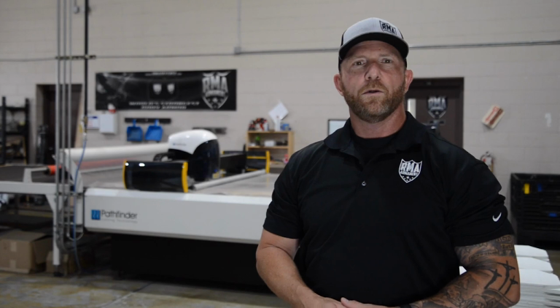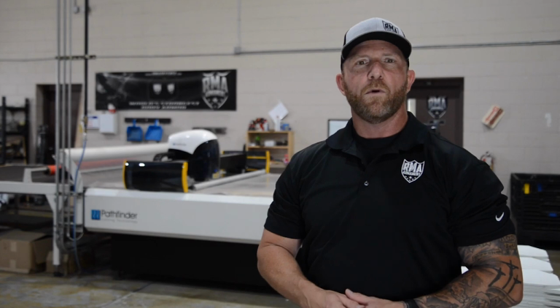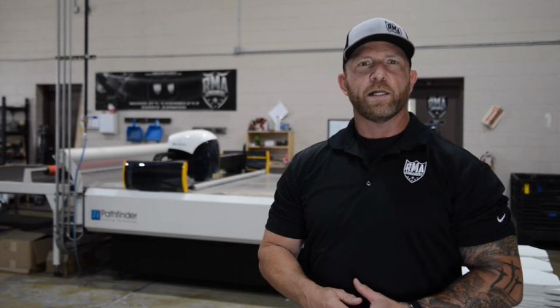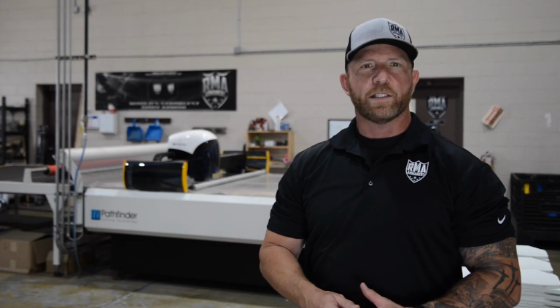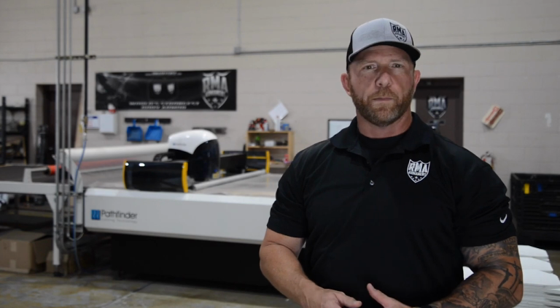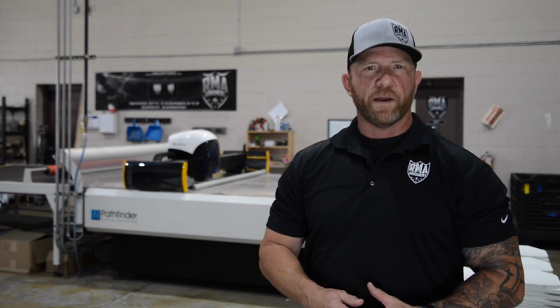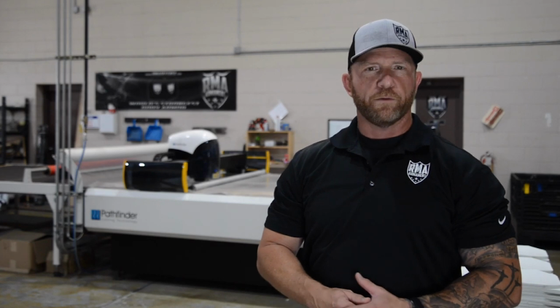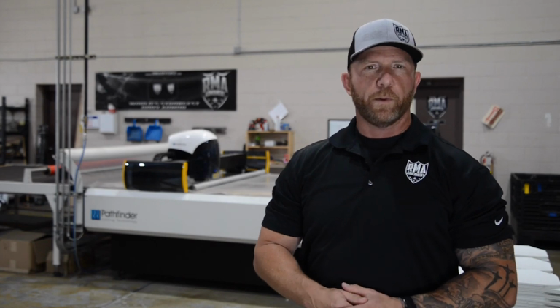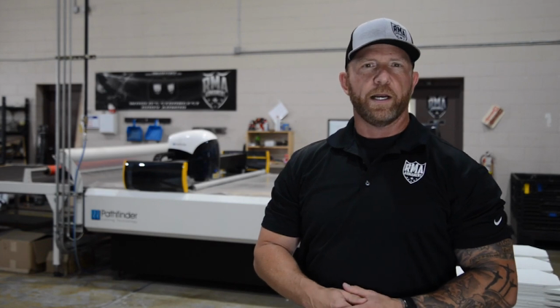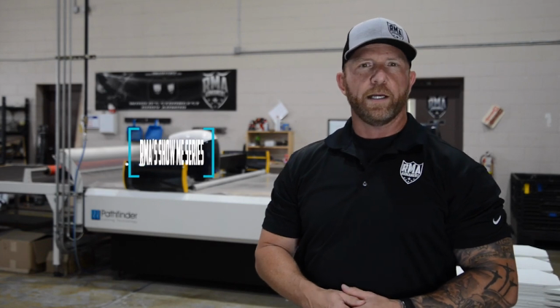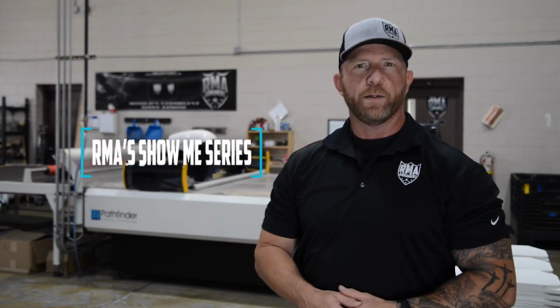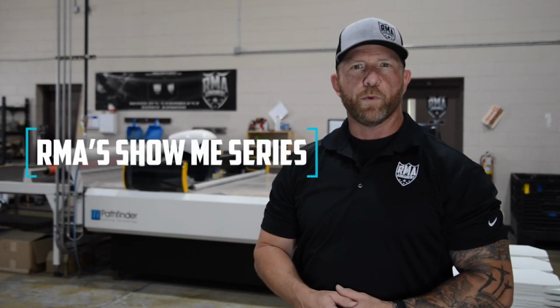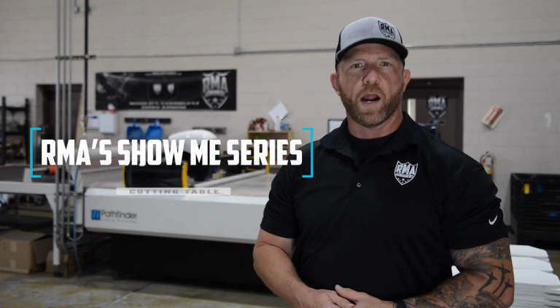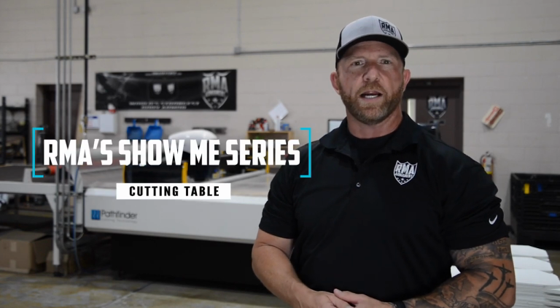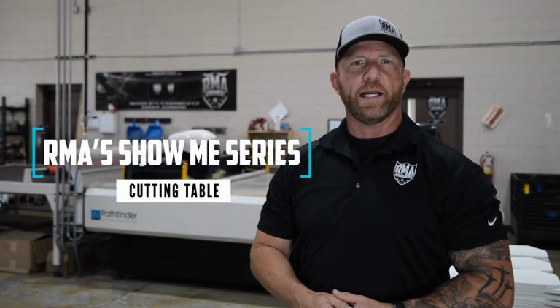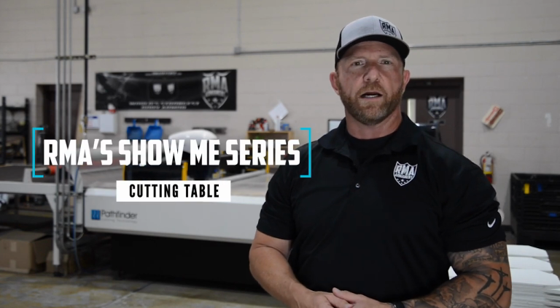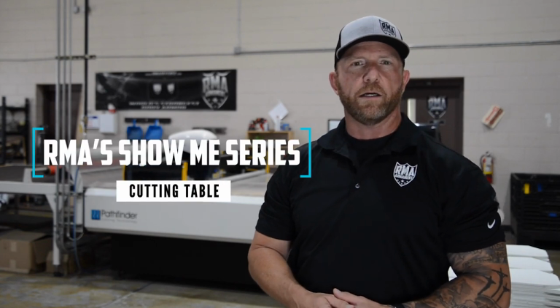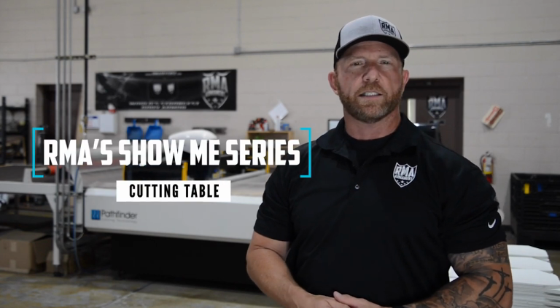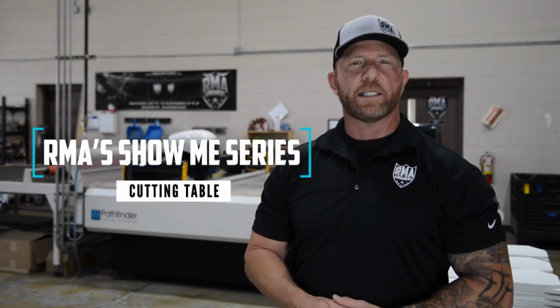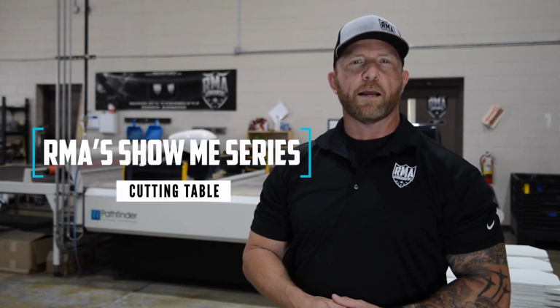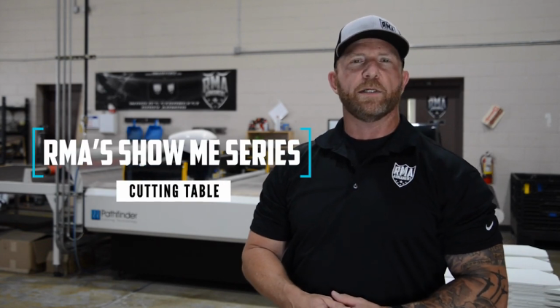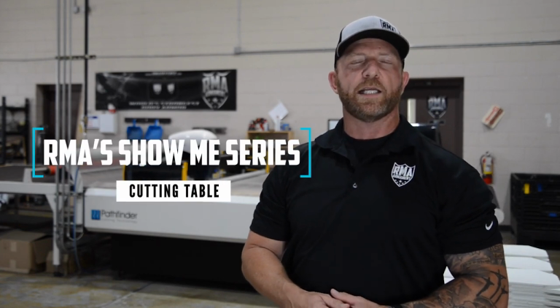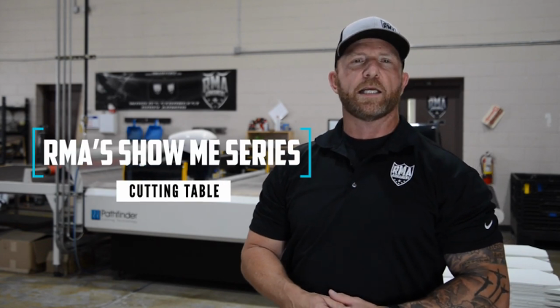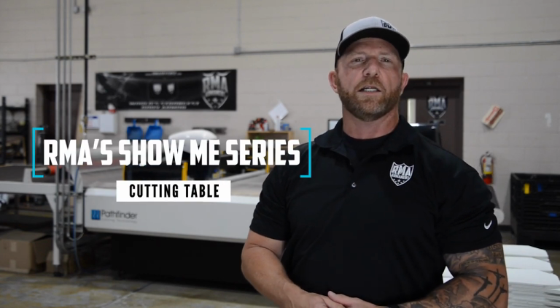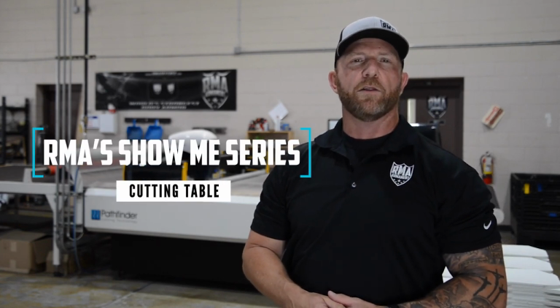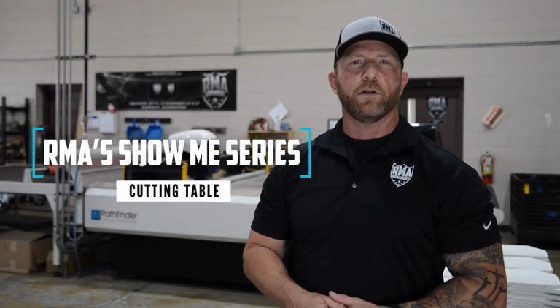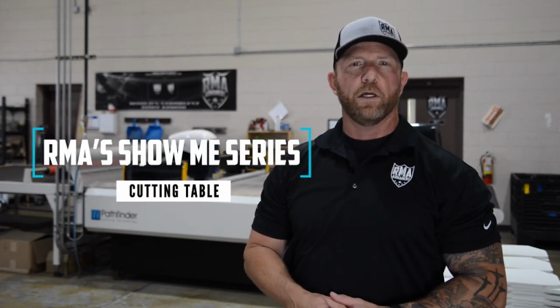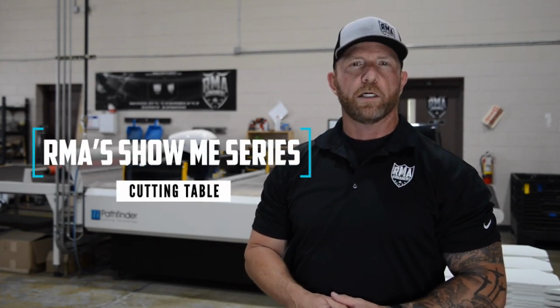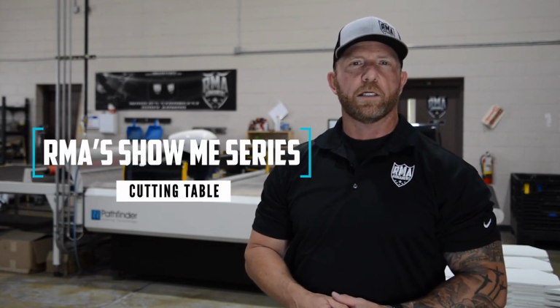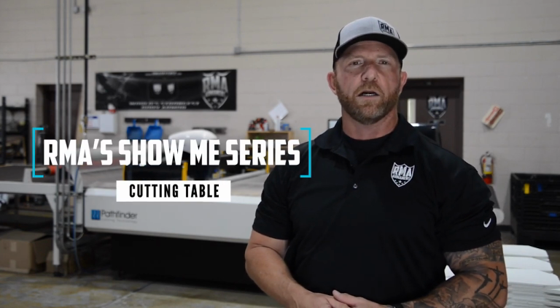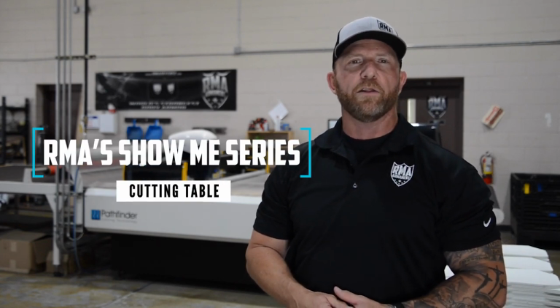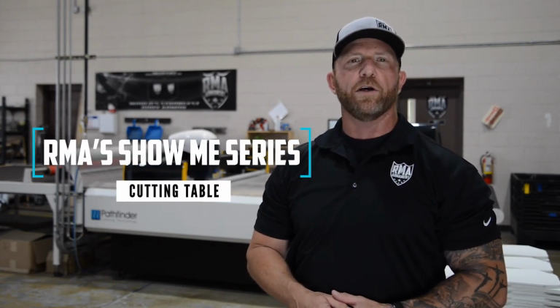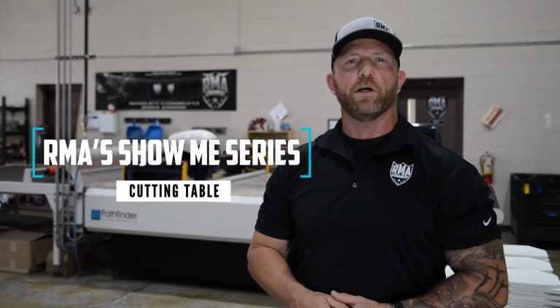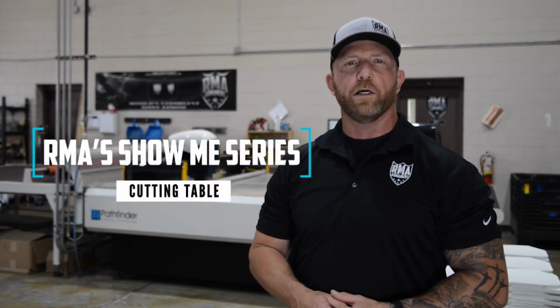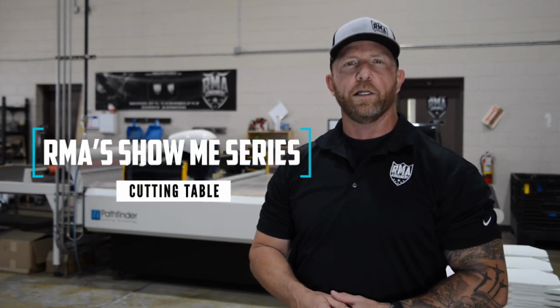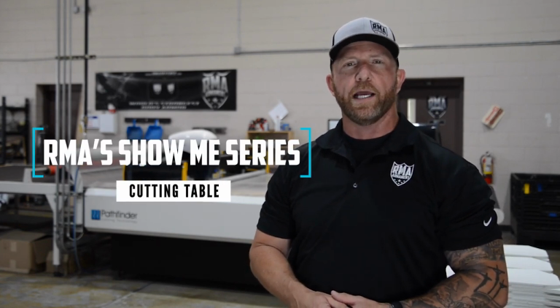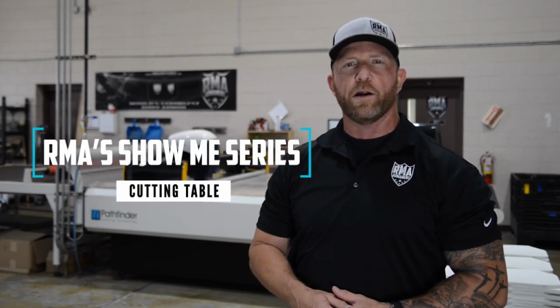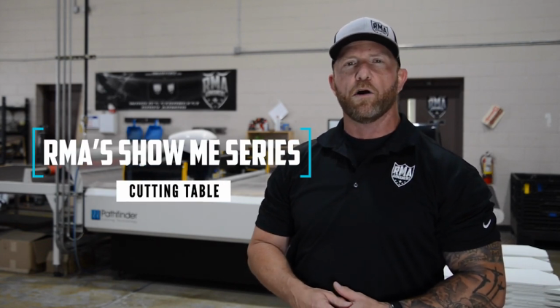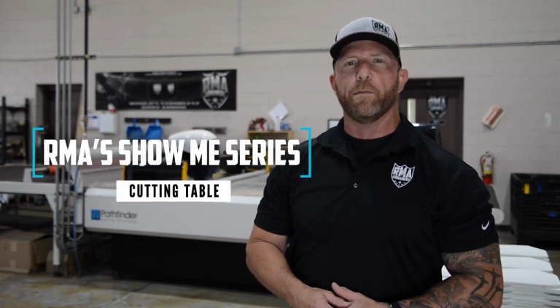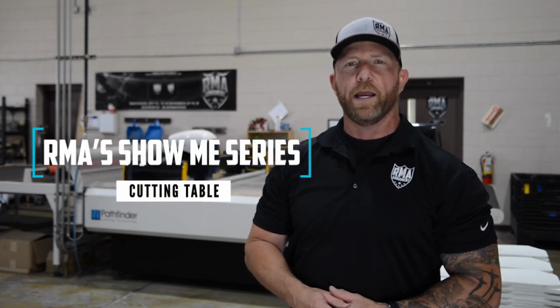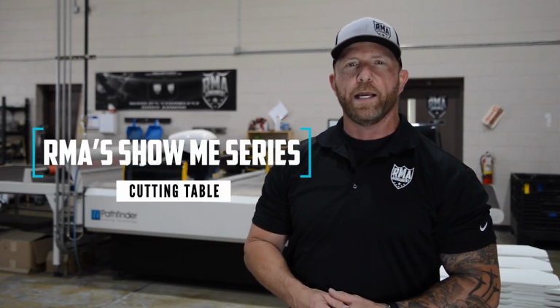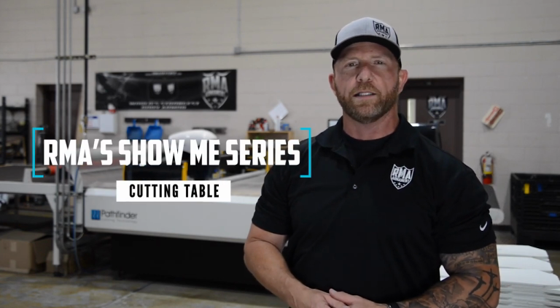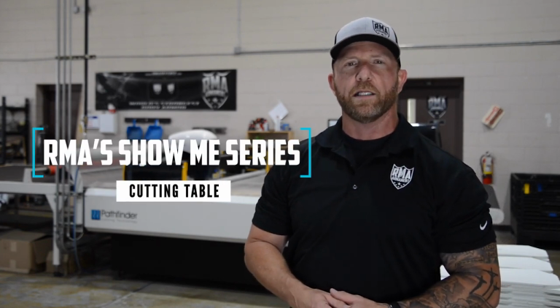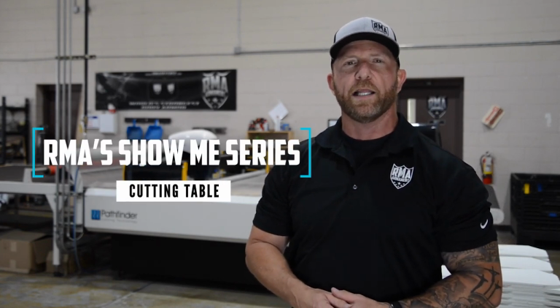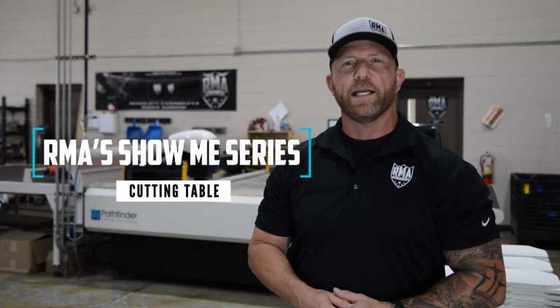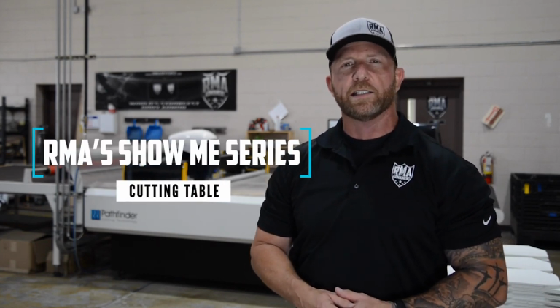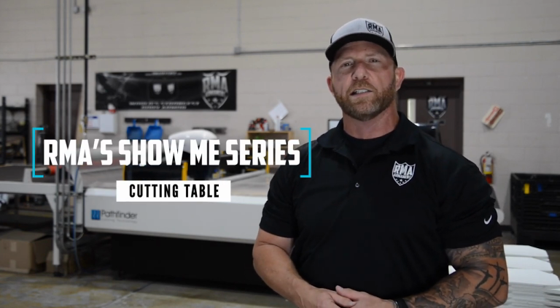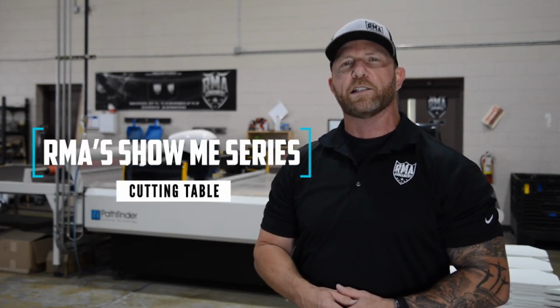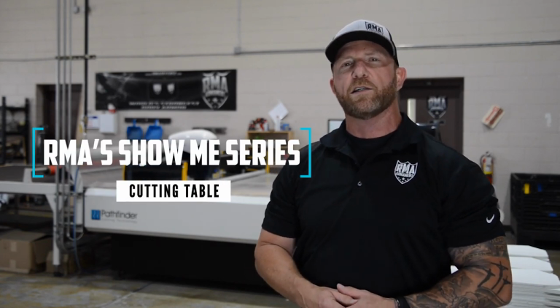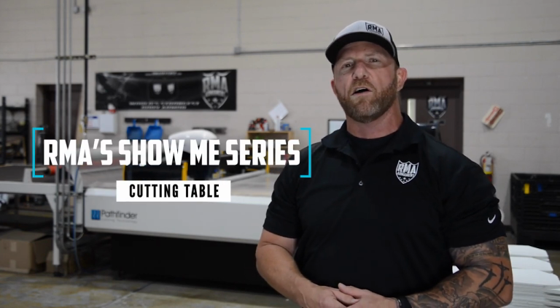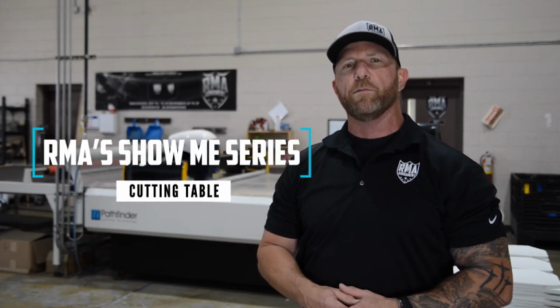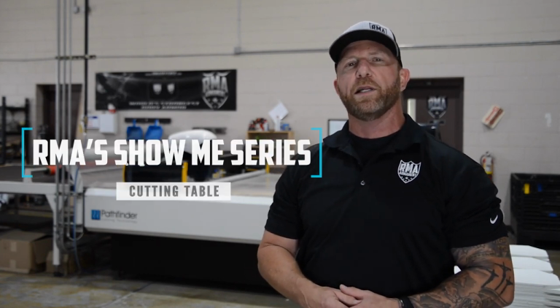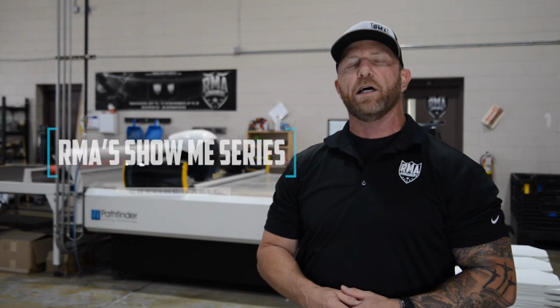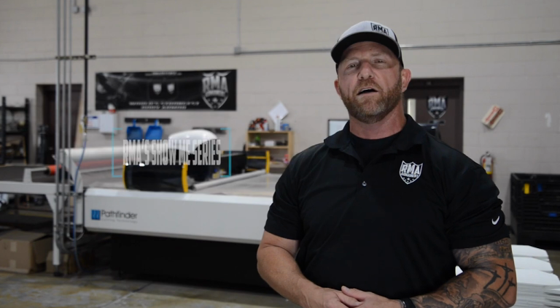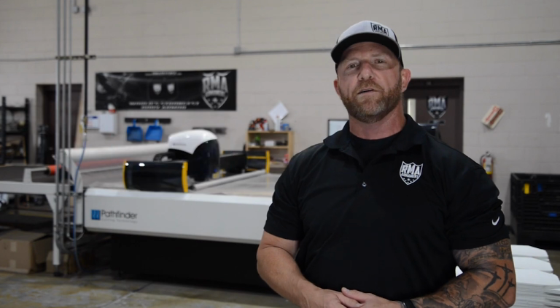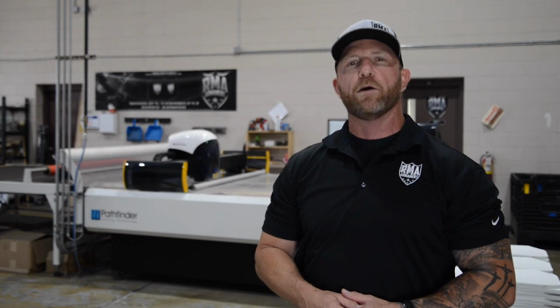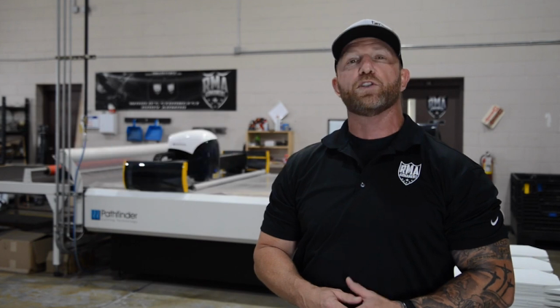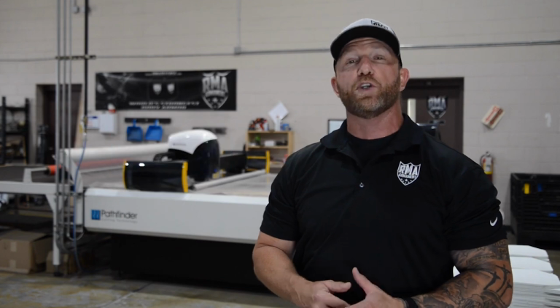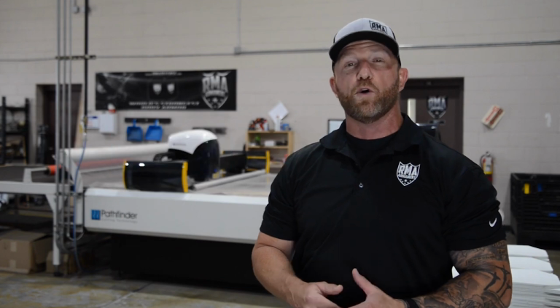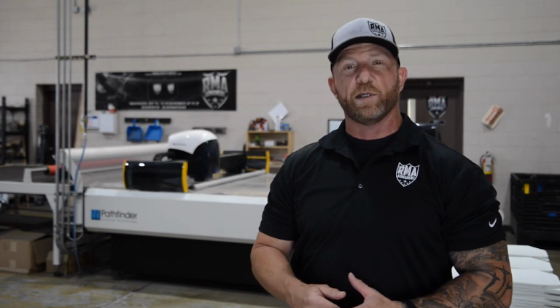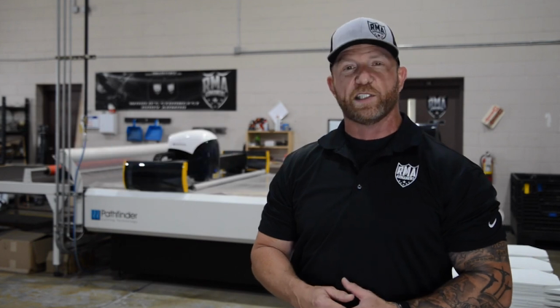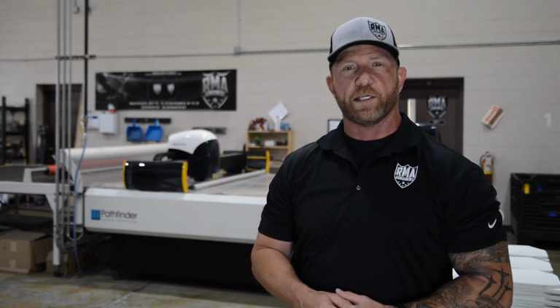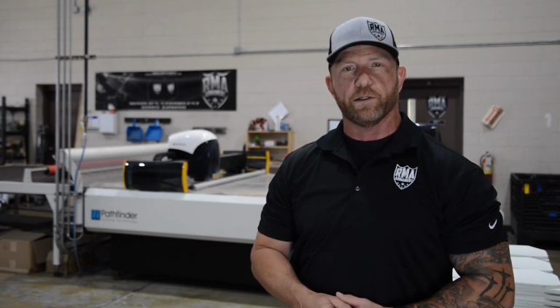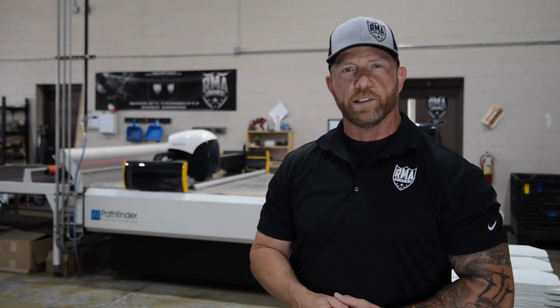What's up everybody, Brian here, and it's time to take another look under the hood at RMA in the latest installment of our Show Me series.